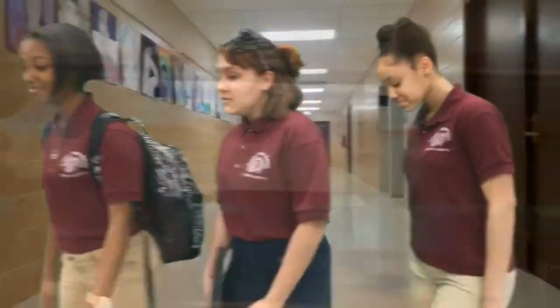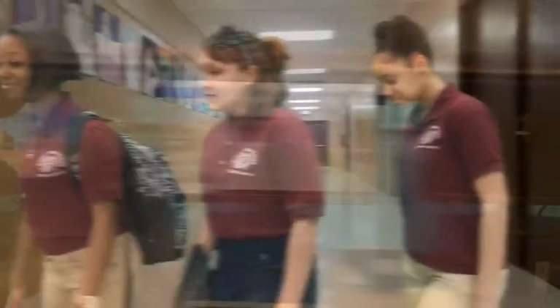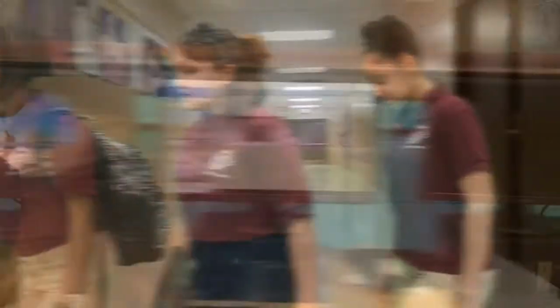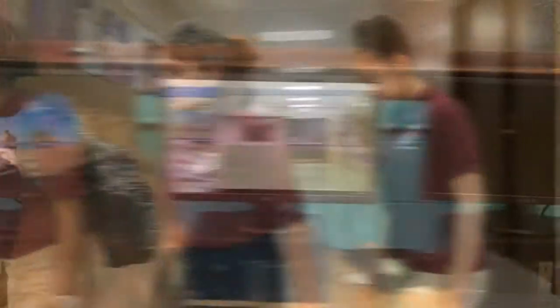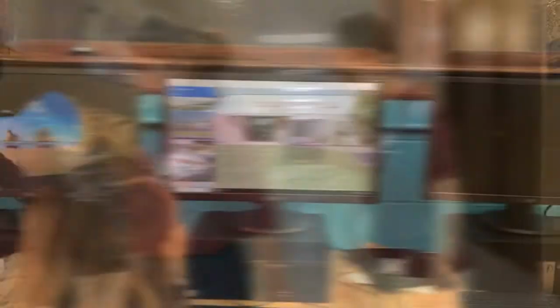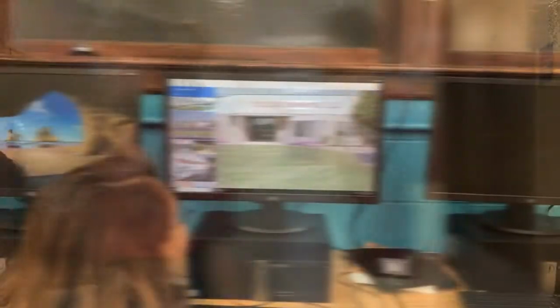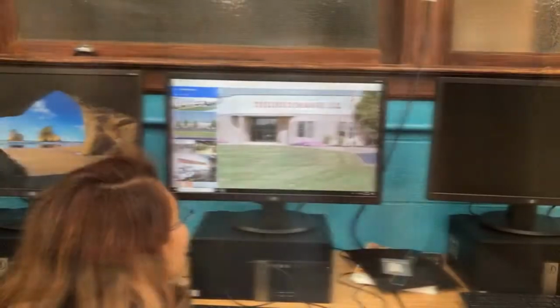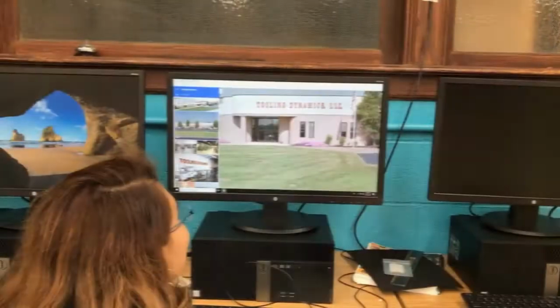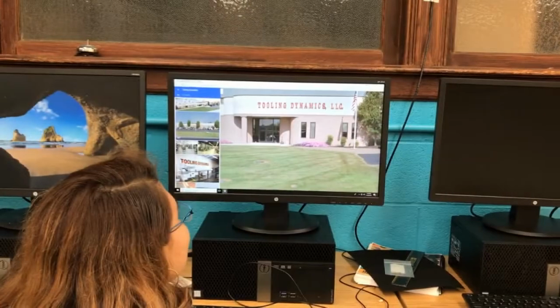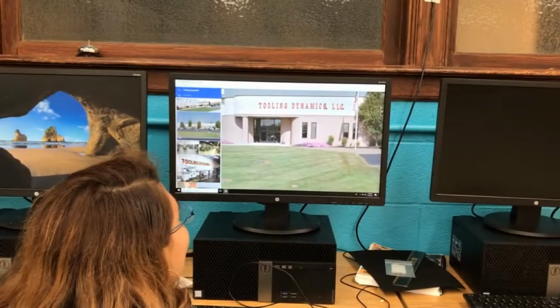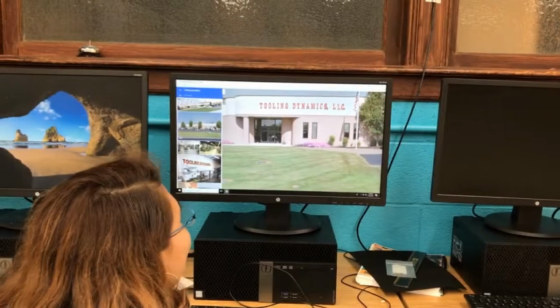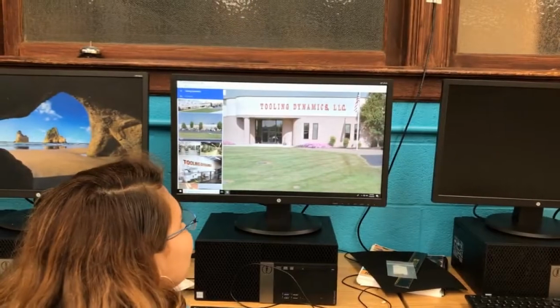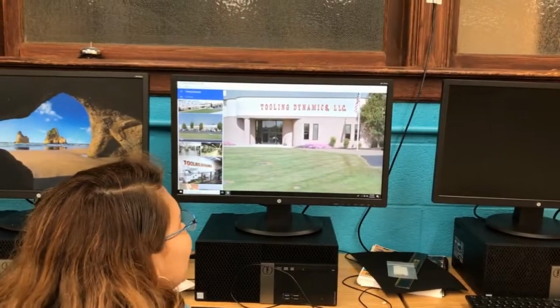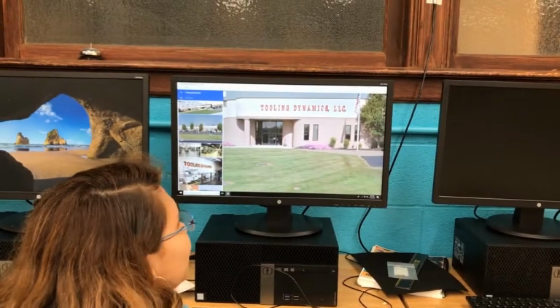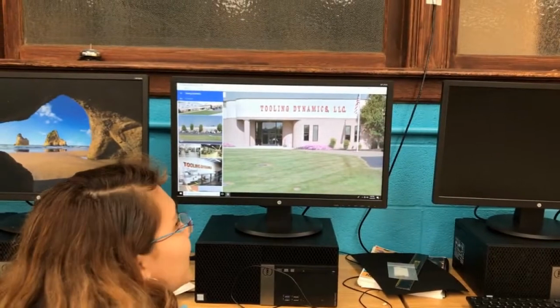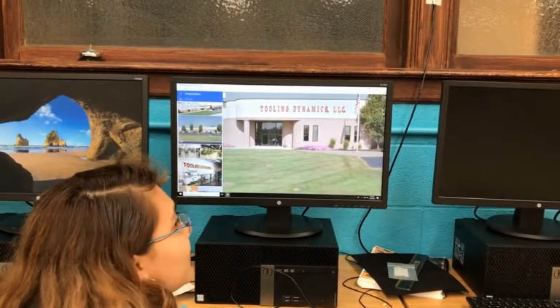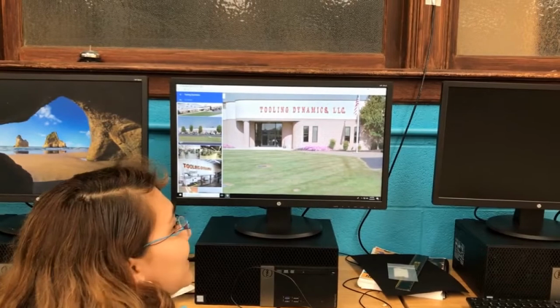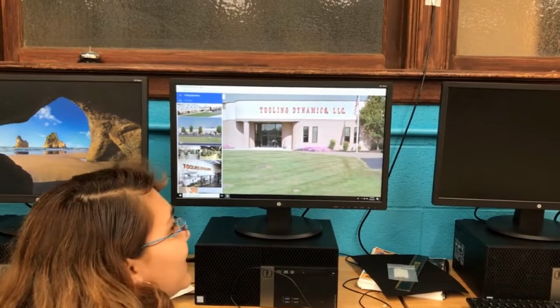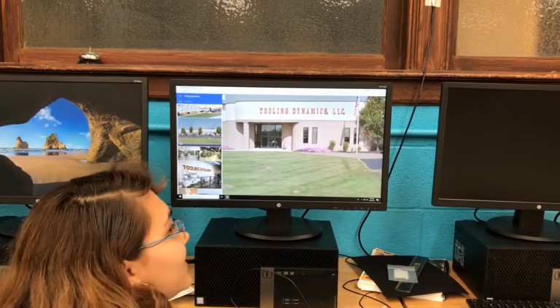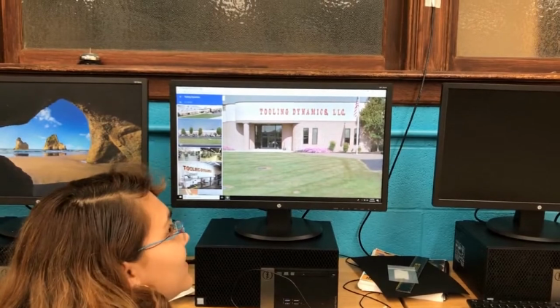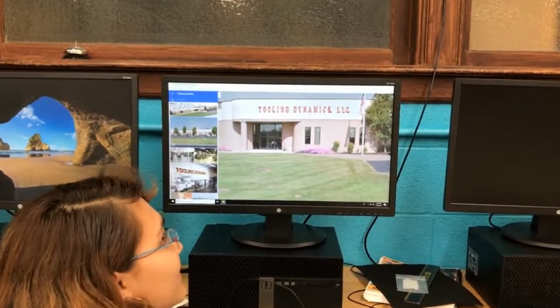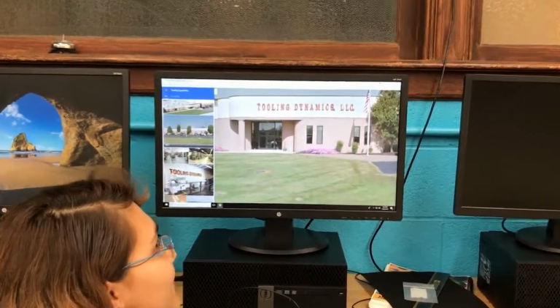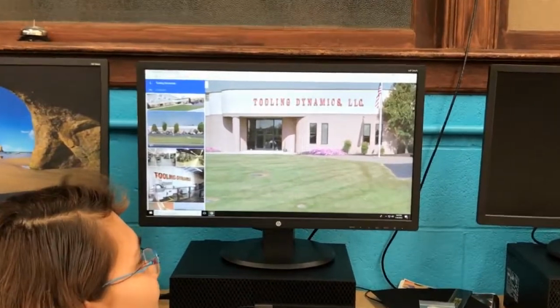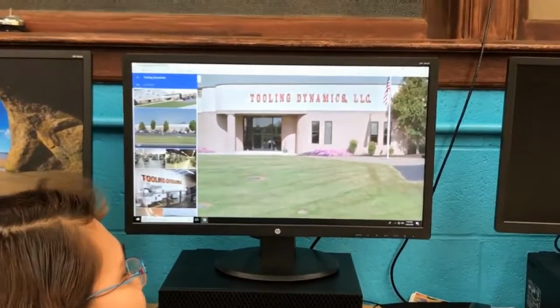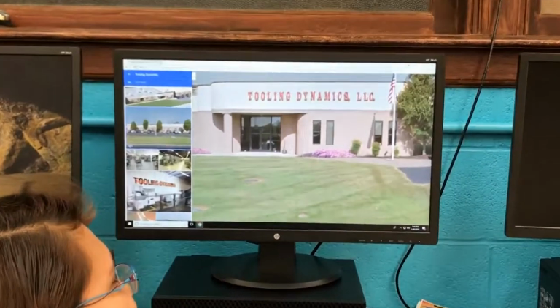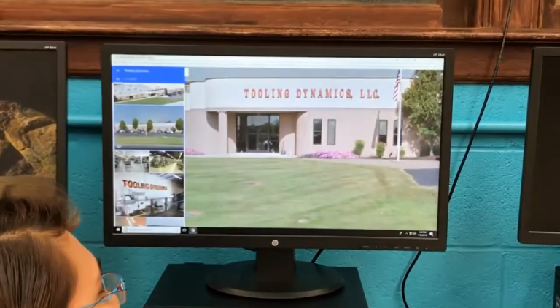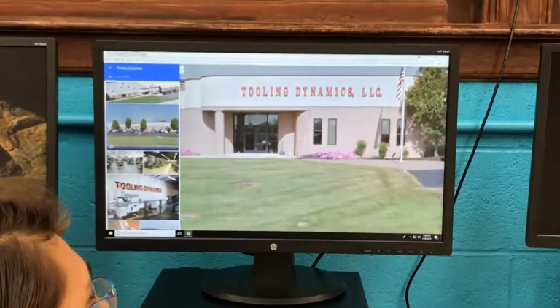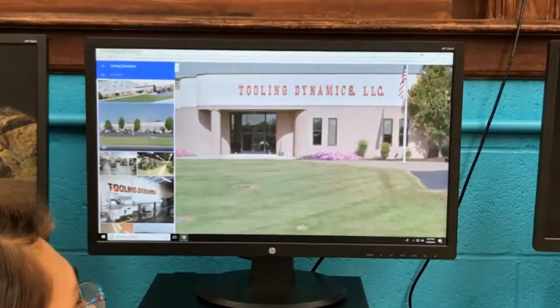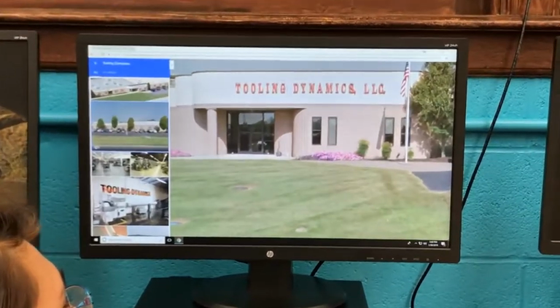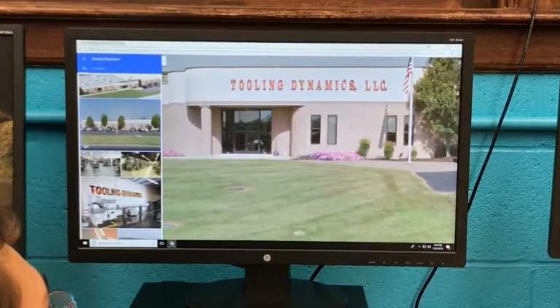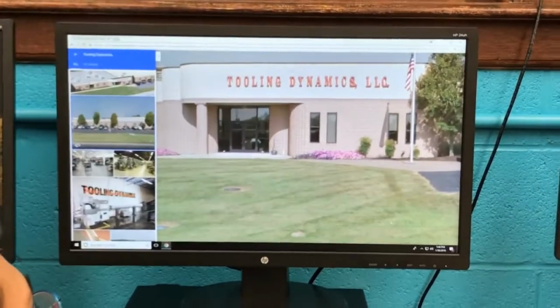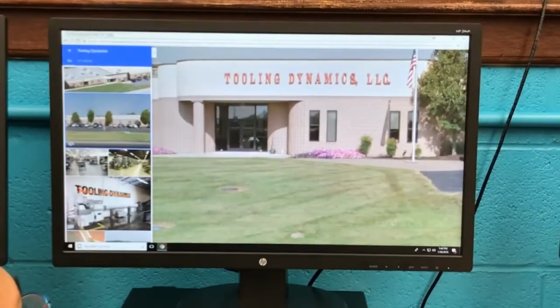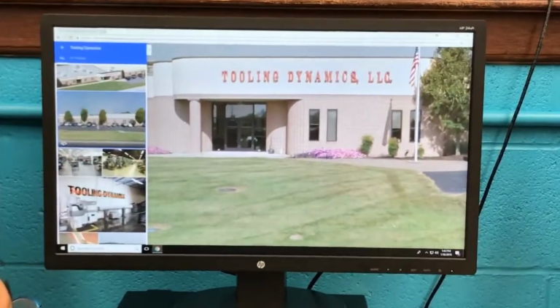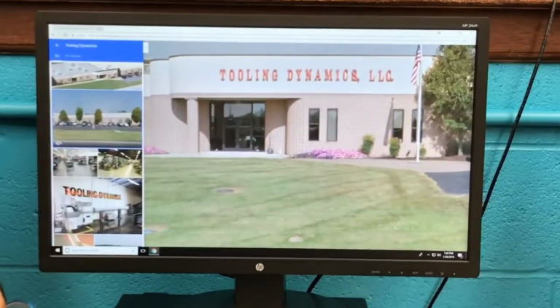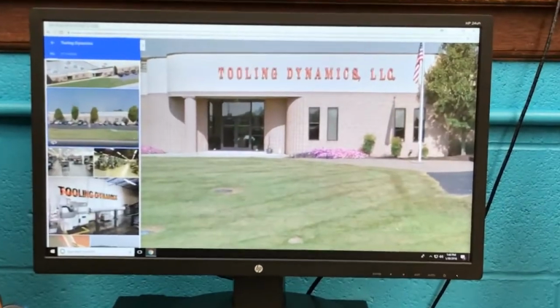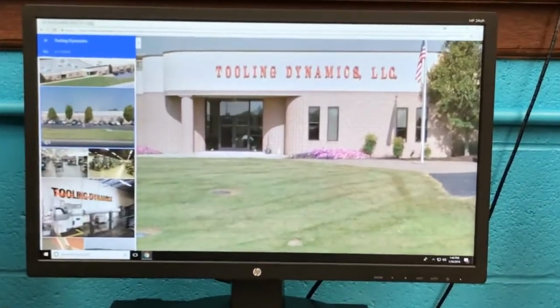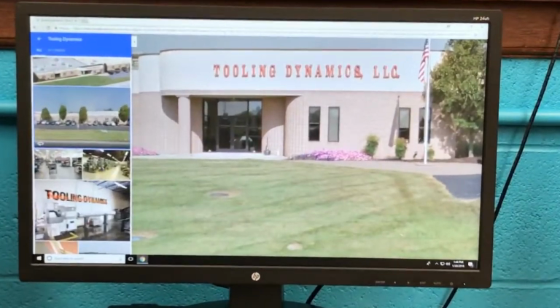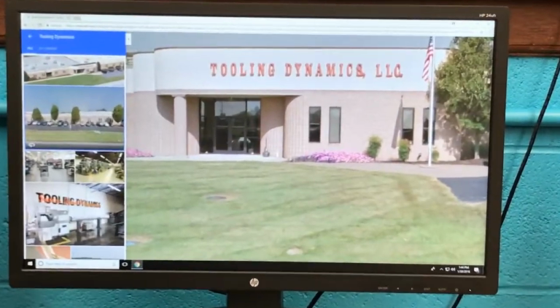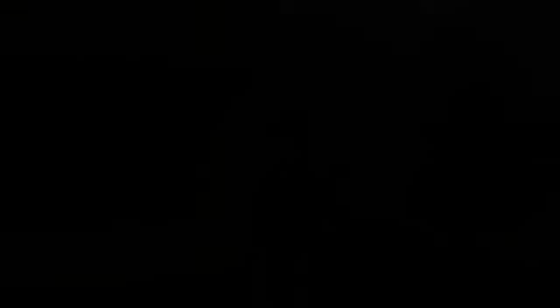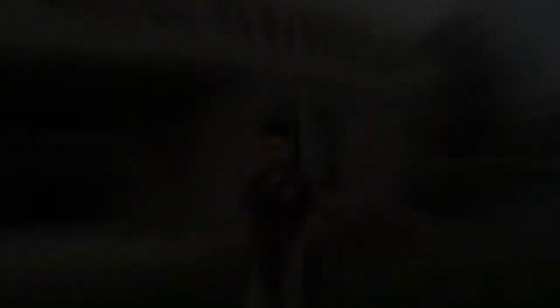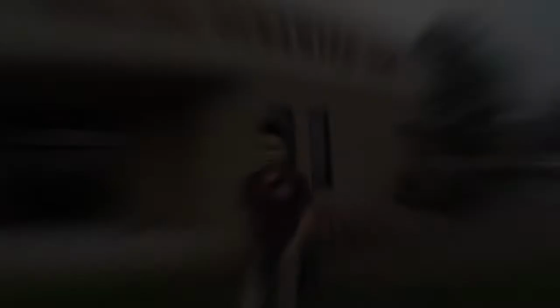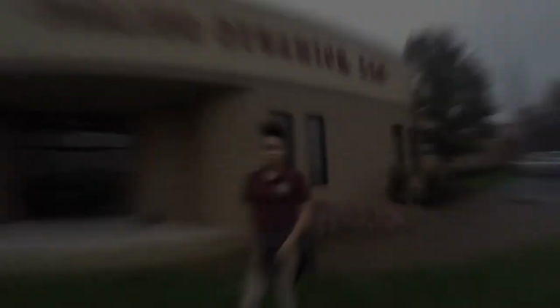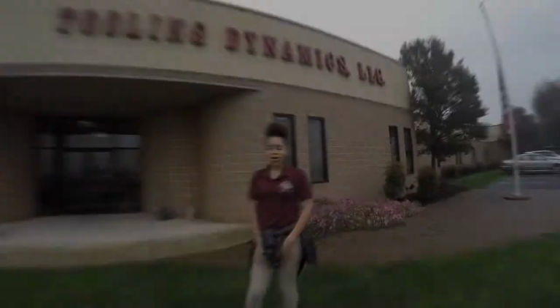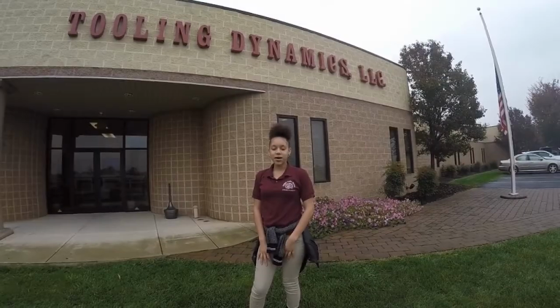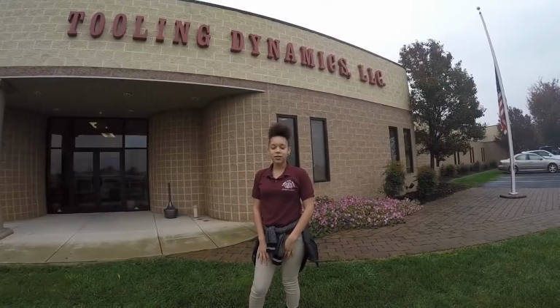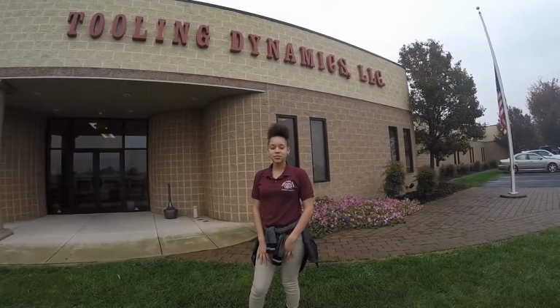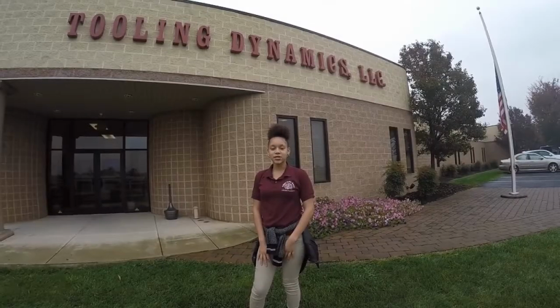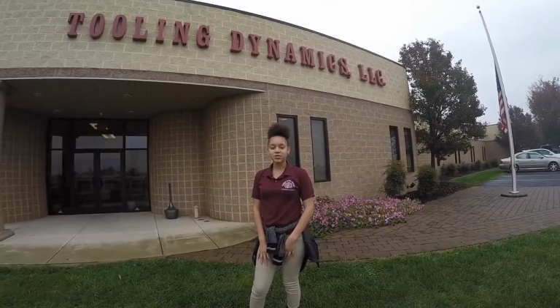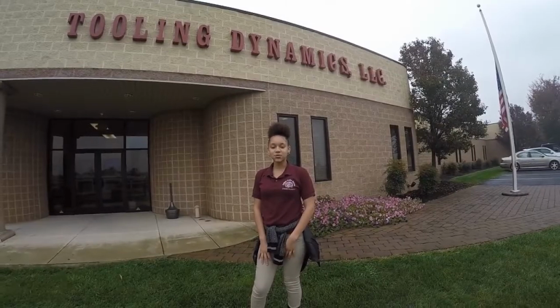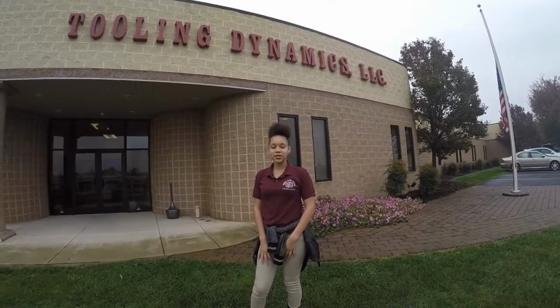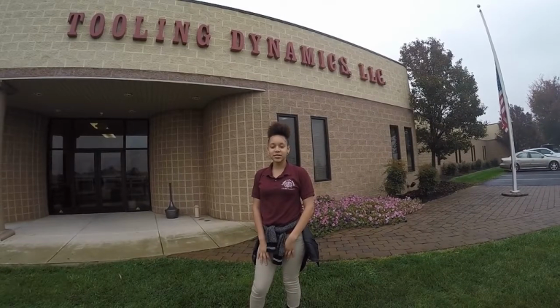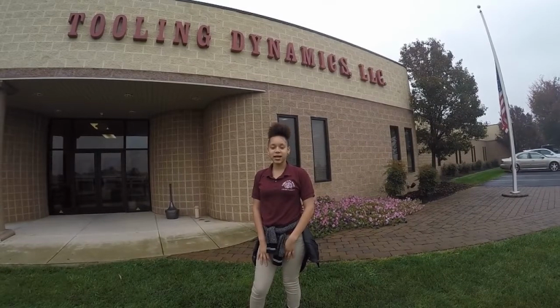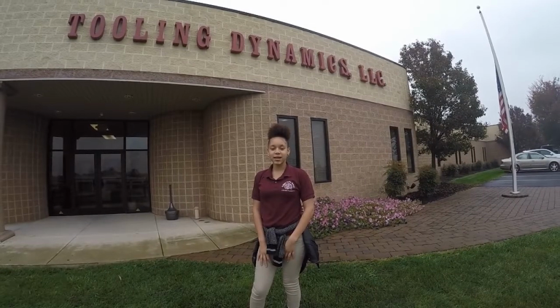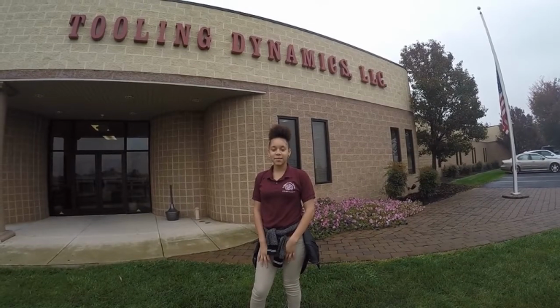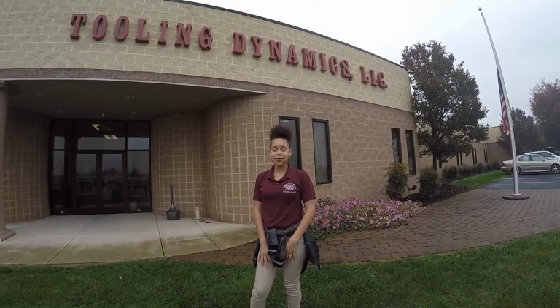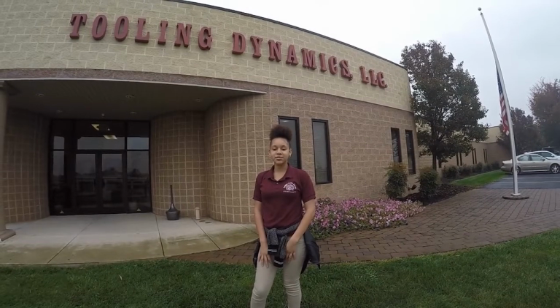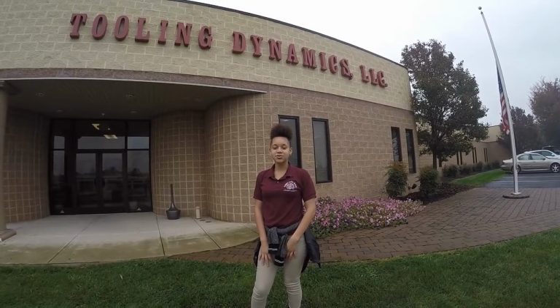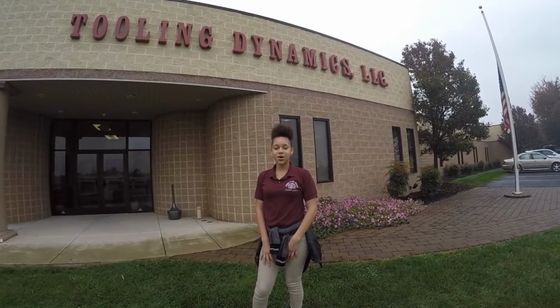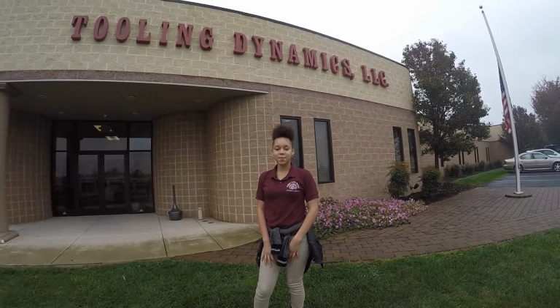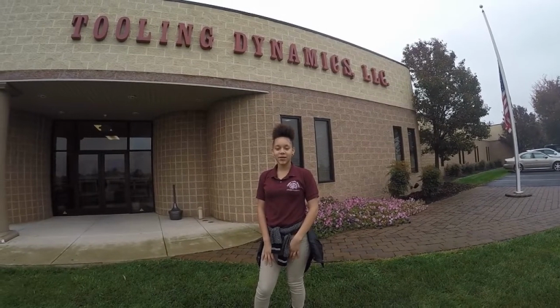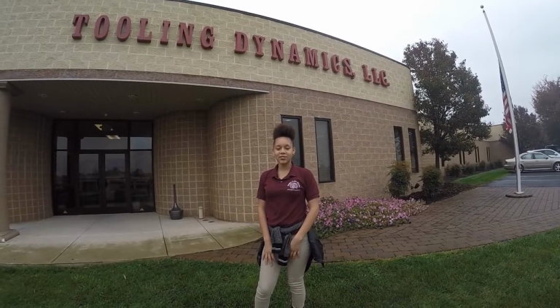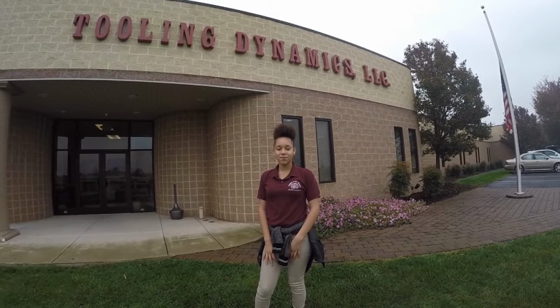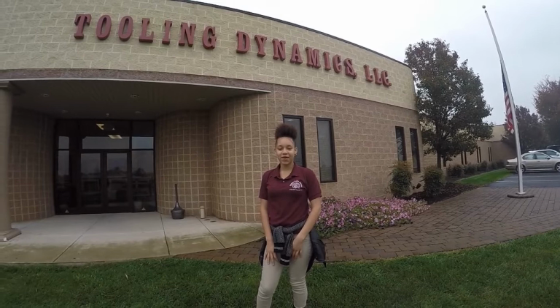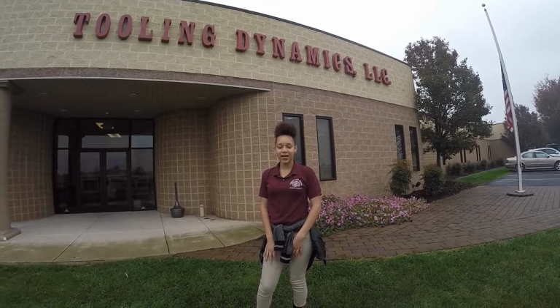Hey guys, look, it's the outside of the building. Welcome to Tooling Dynamics, New York, Pennsylvania.